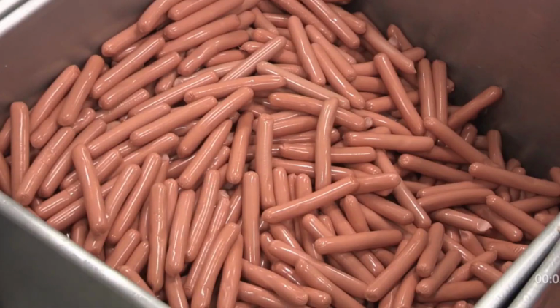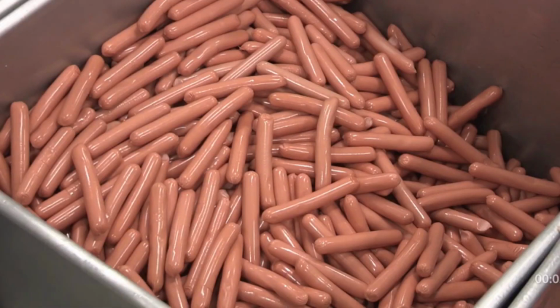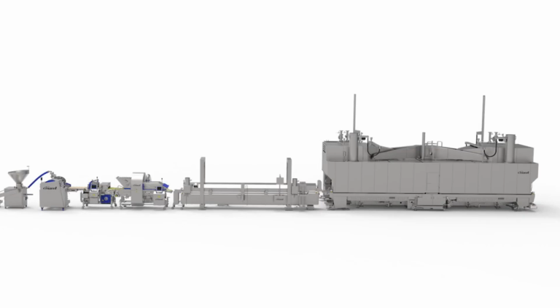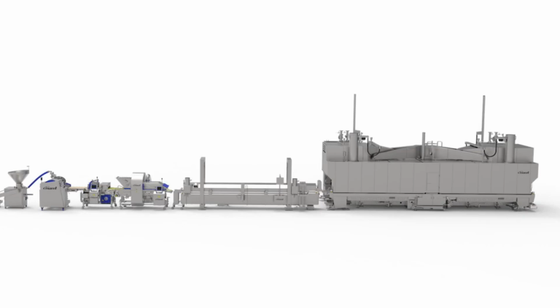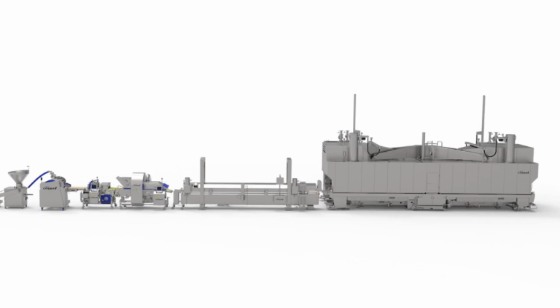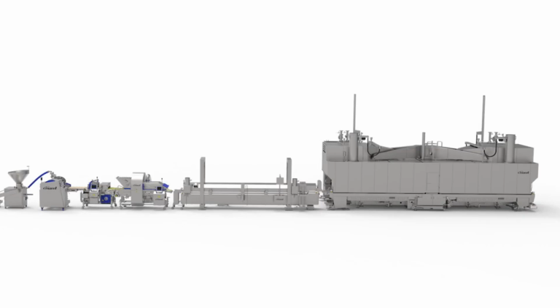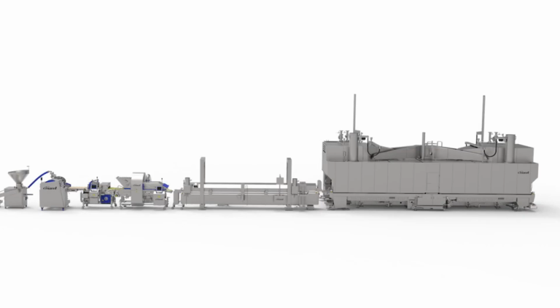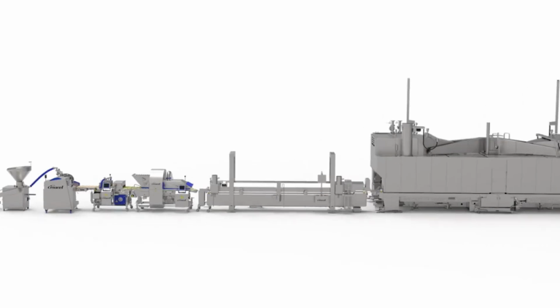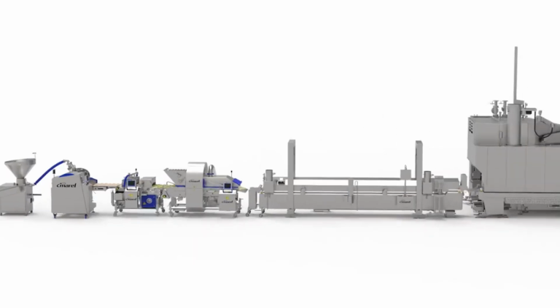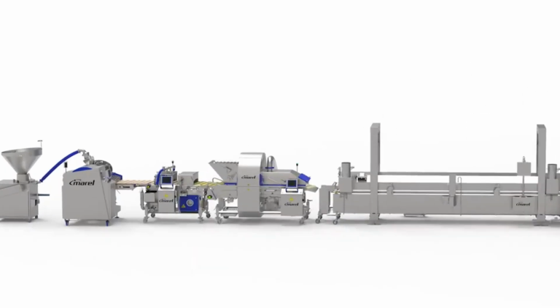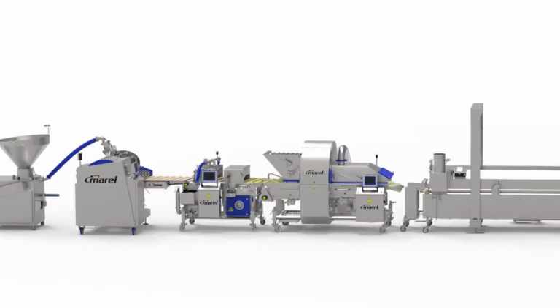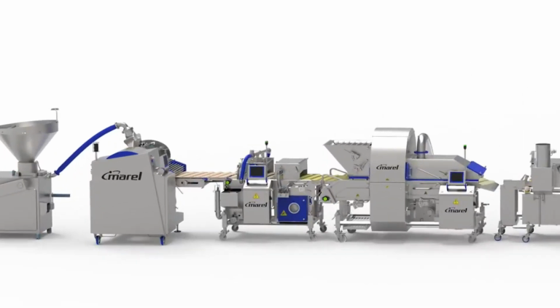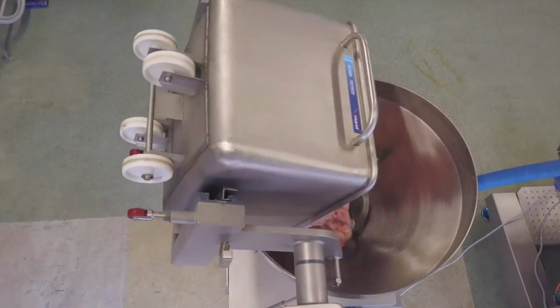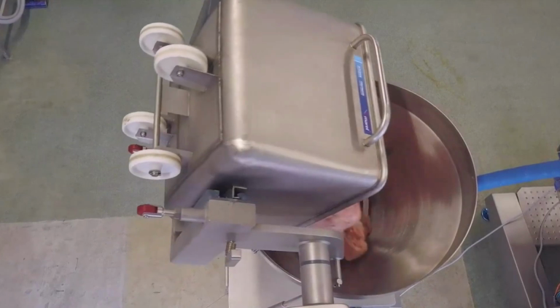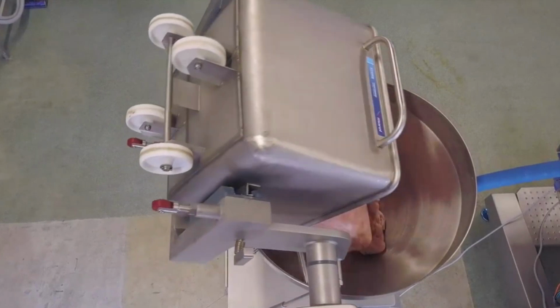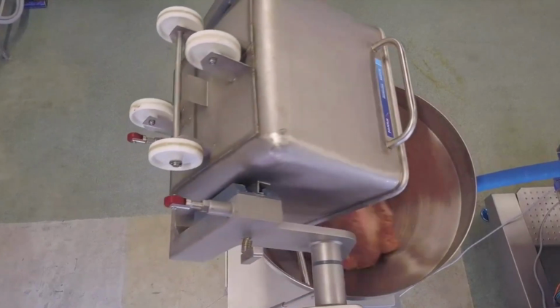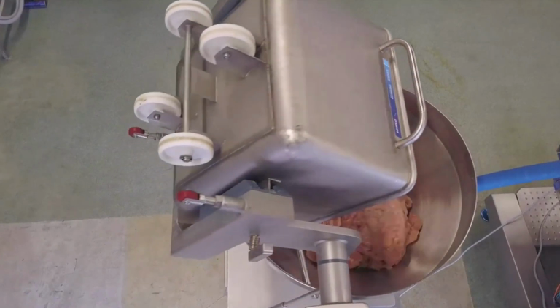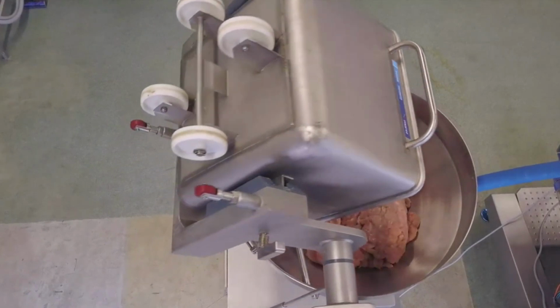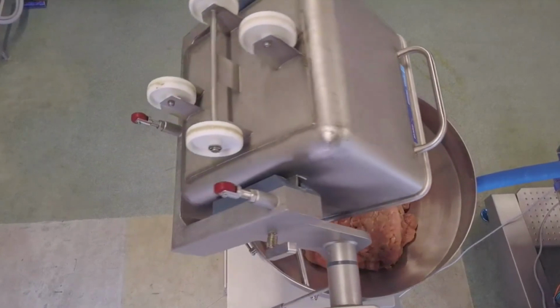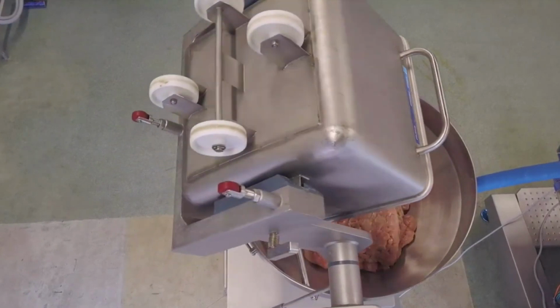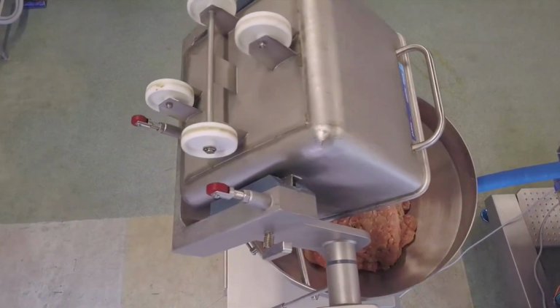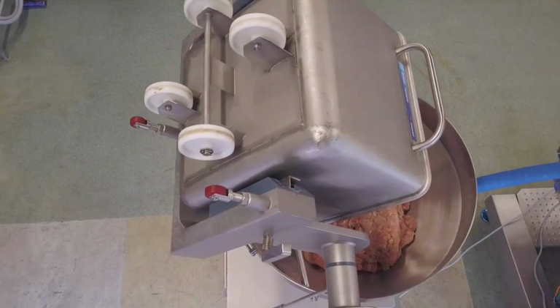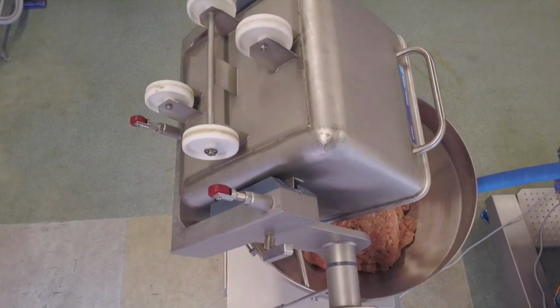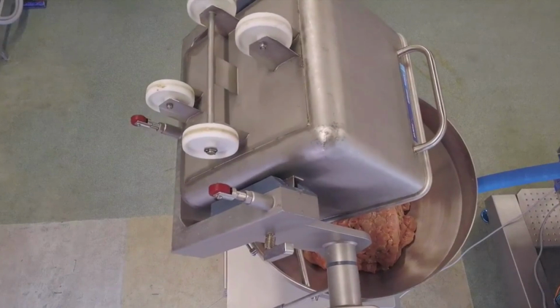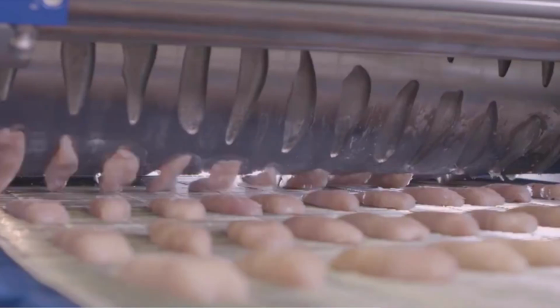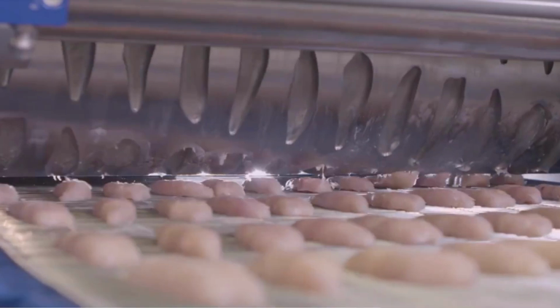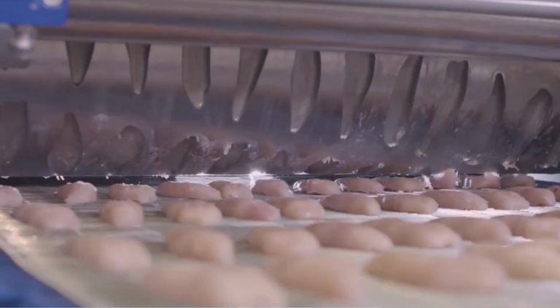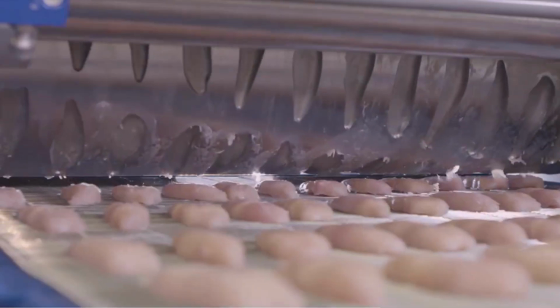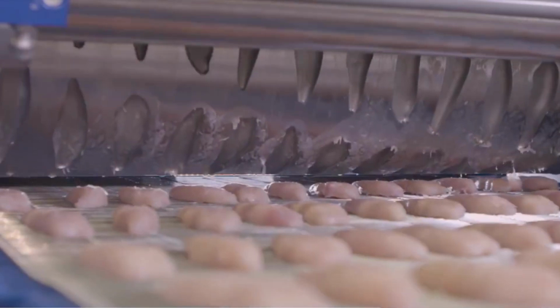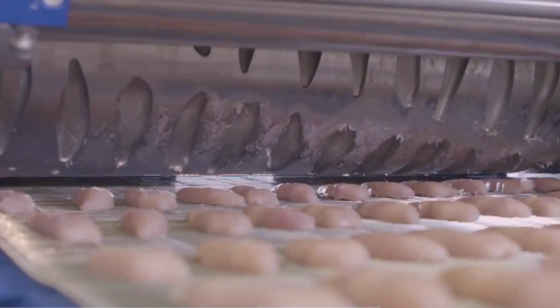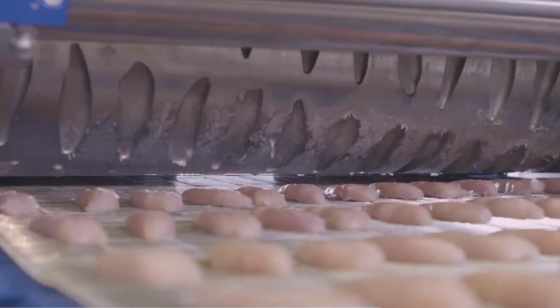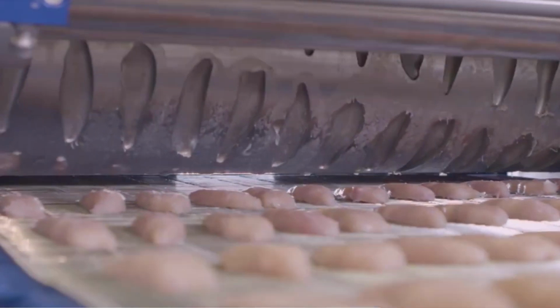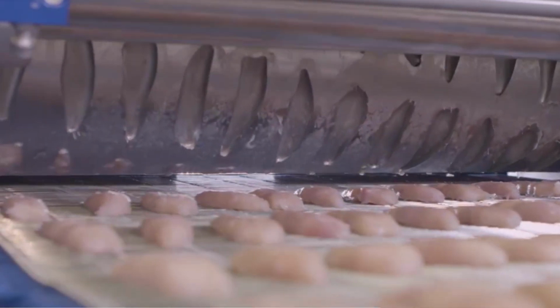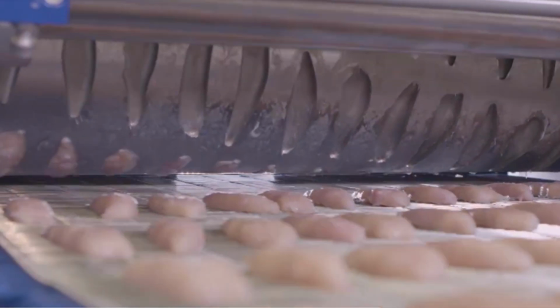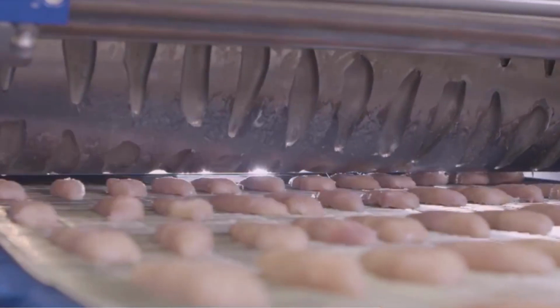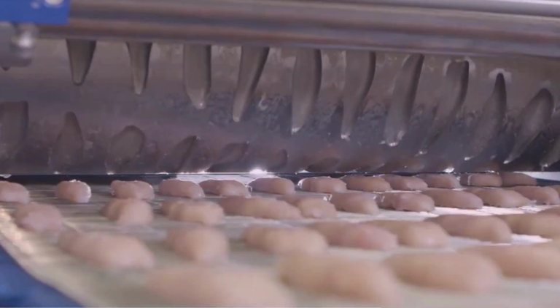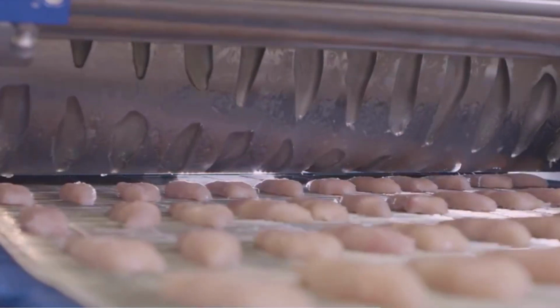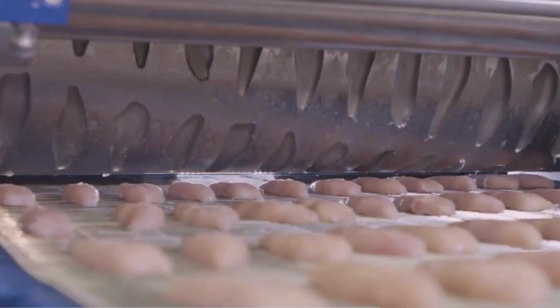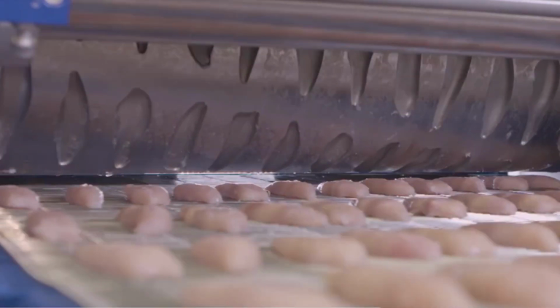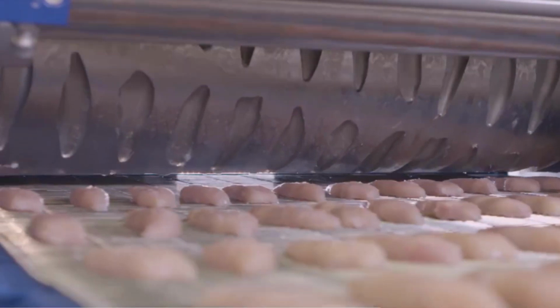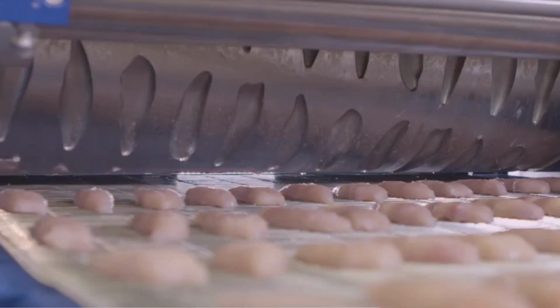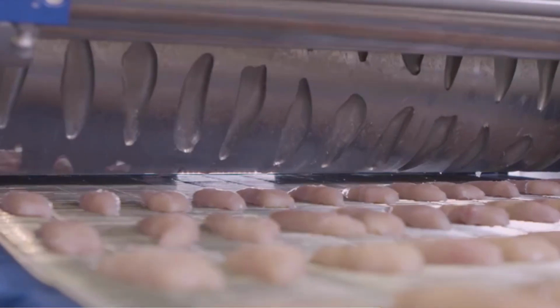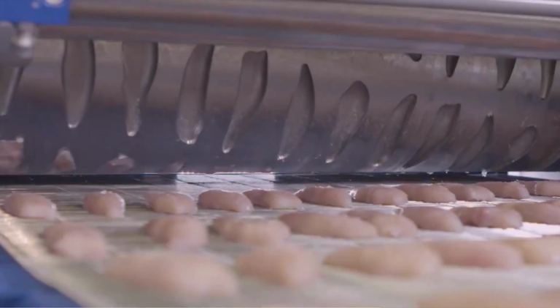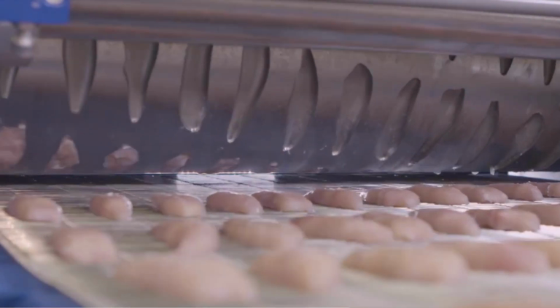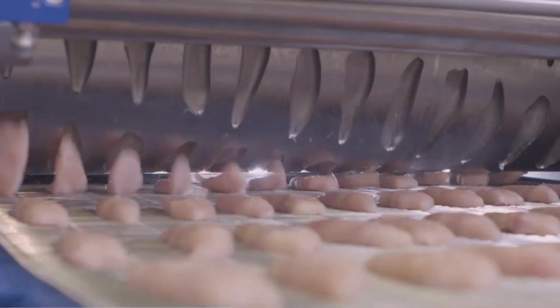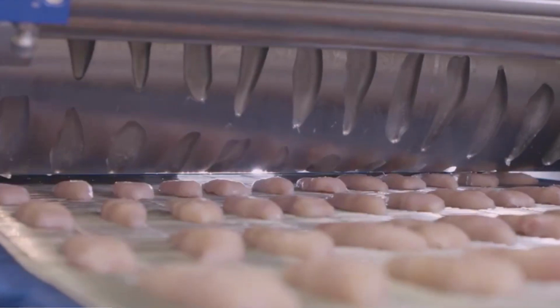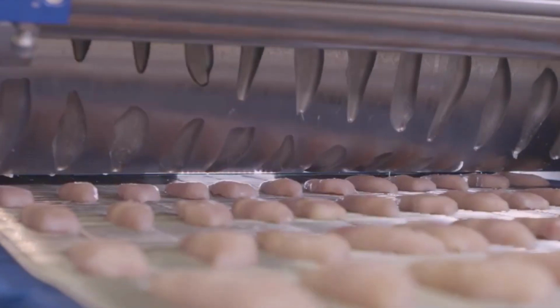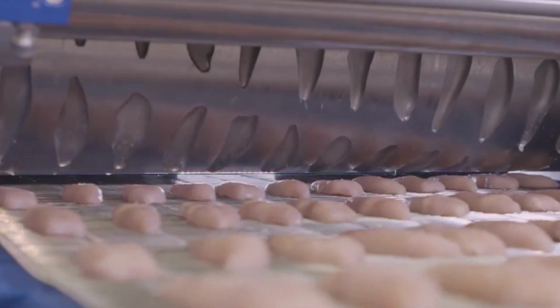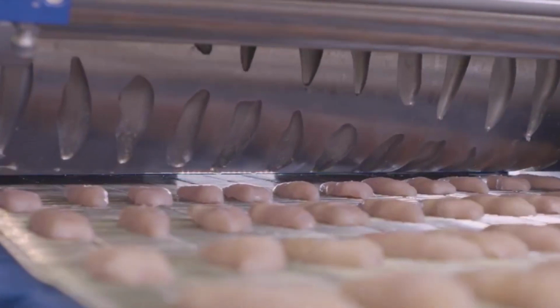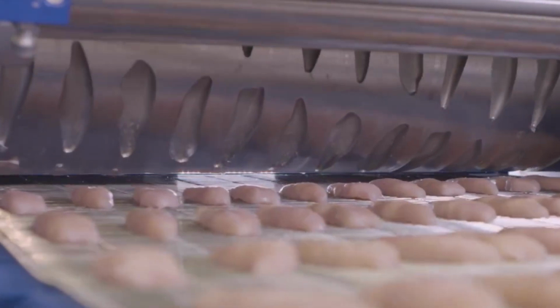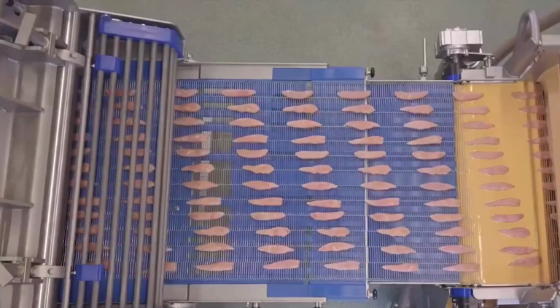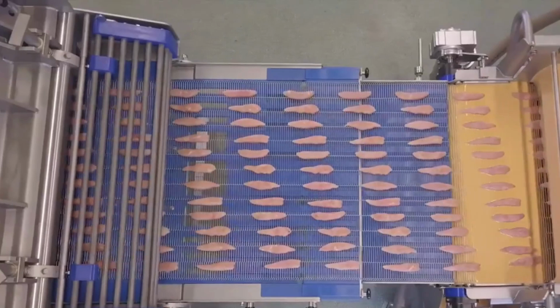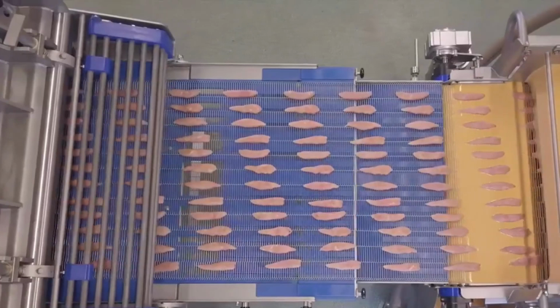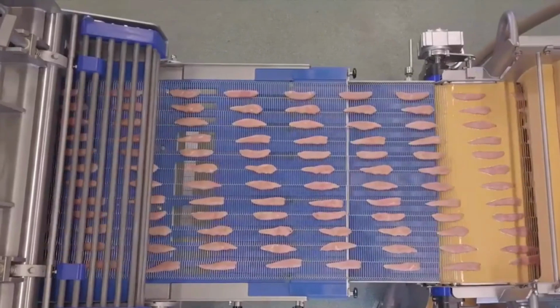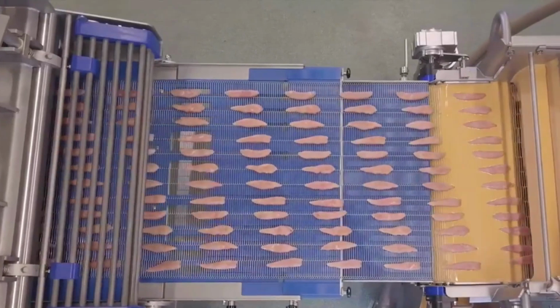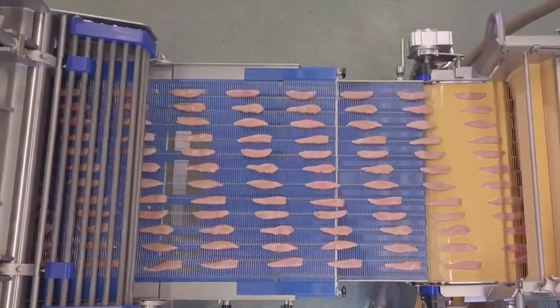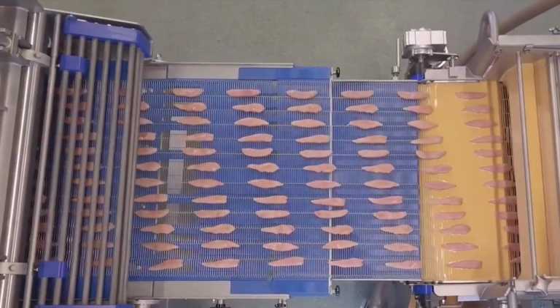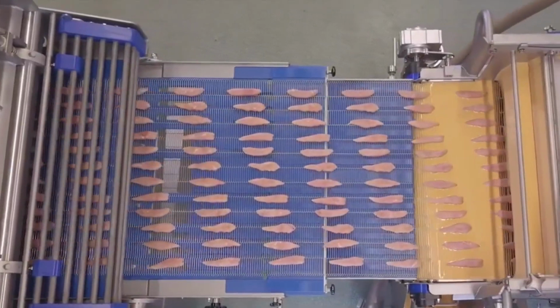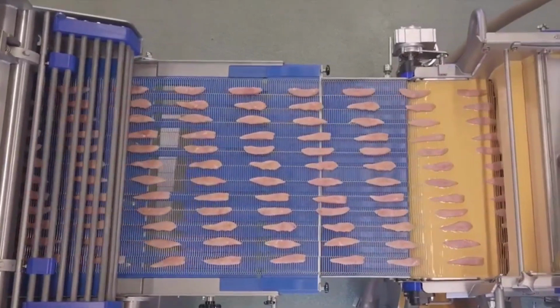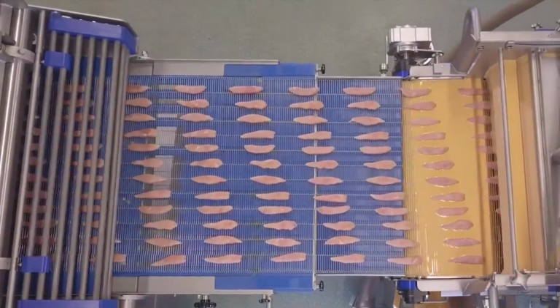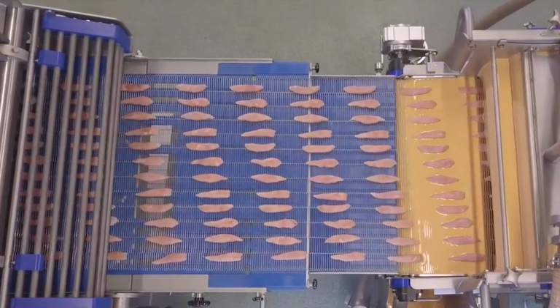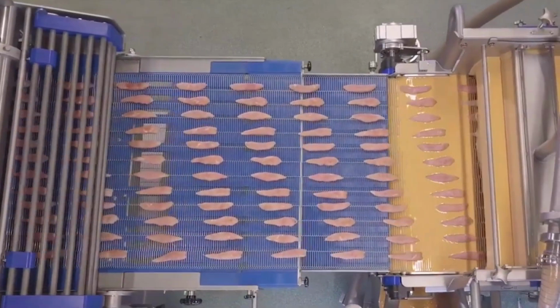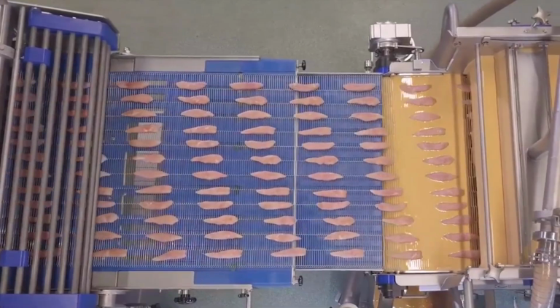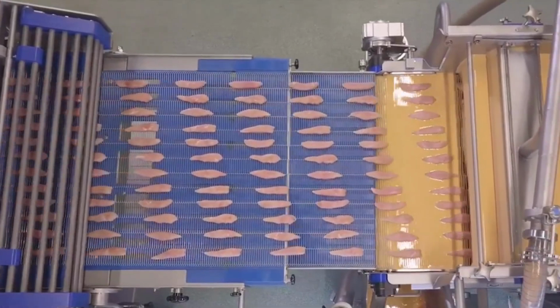This is a full-line poultry convenience food processing facility. With a constant meat flow, it has a production capacity of up to 17,000 pounds an hour.